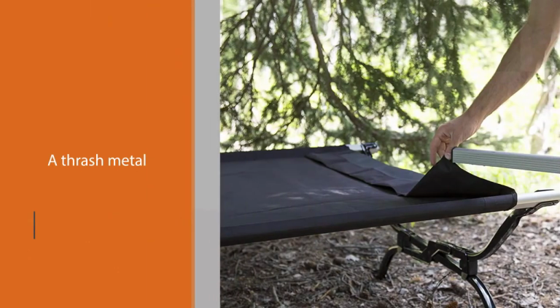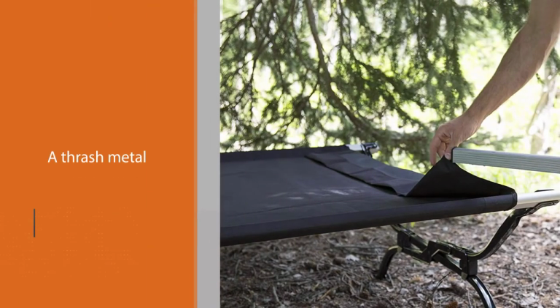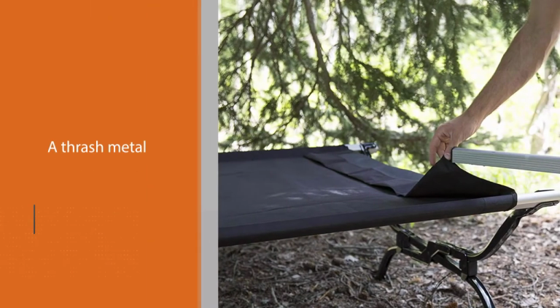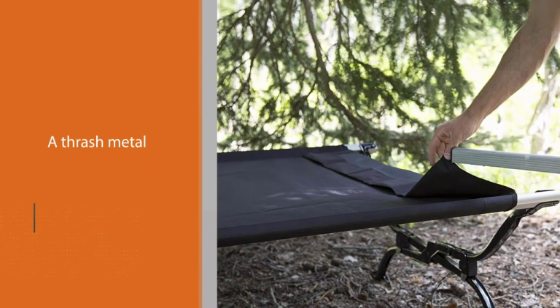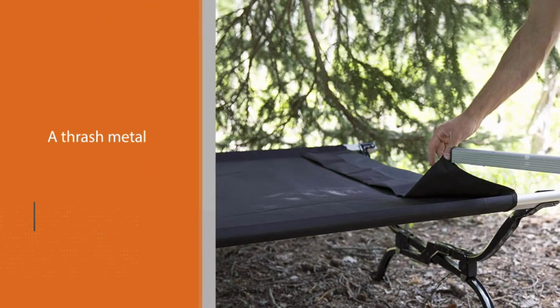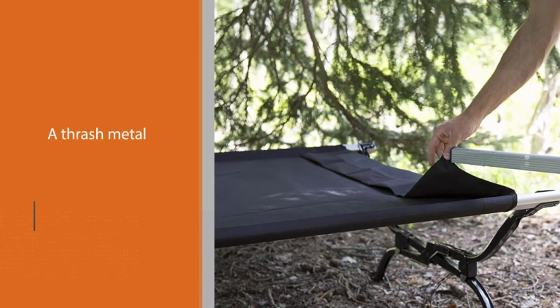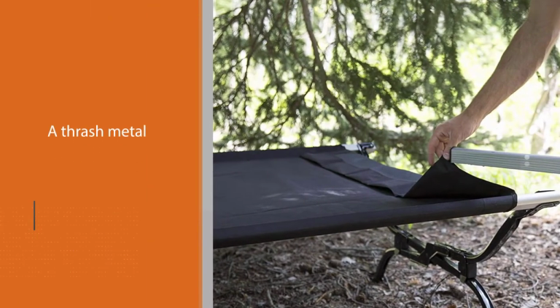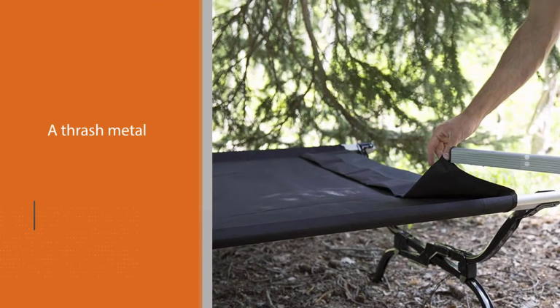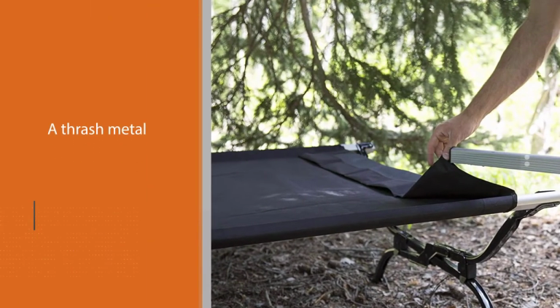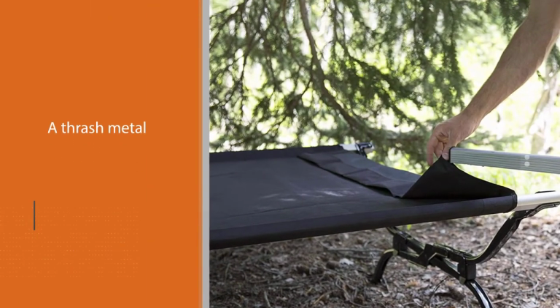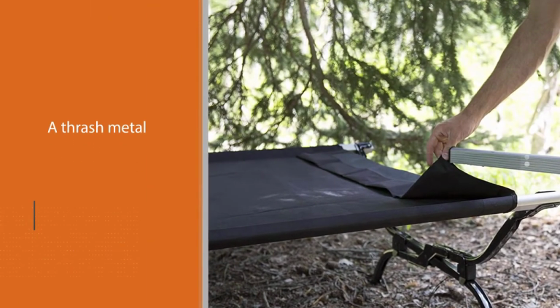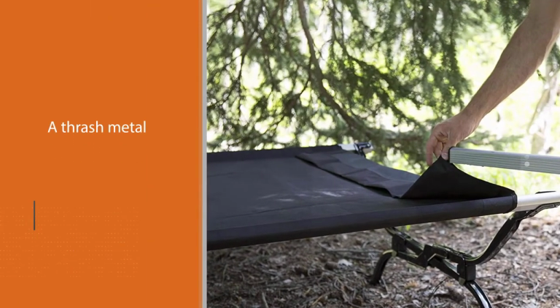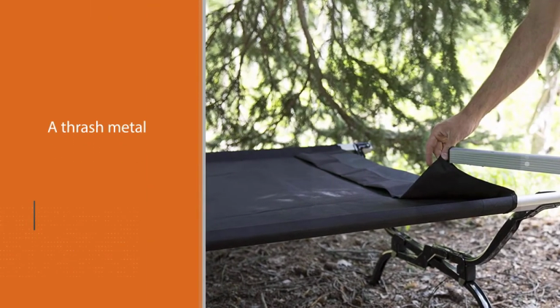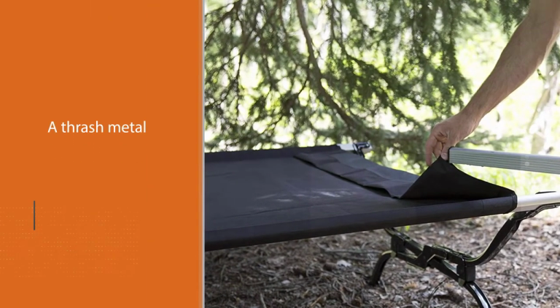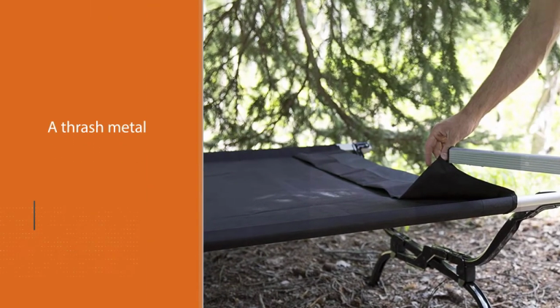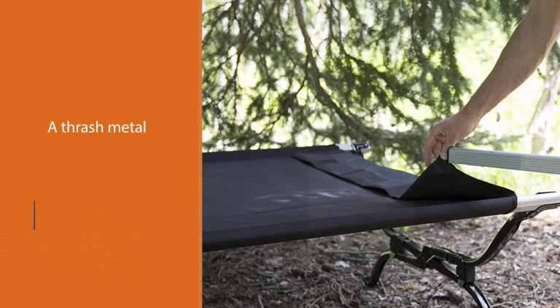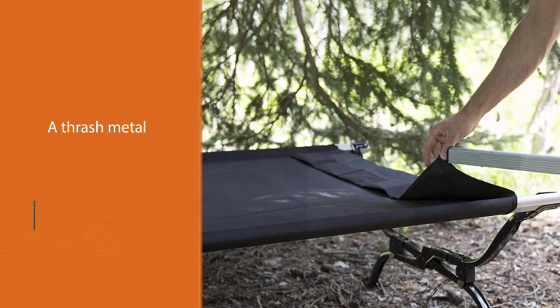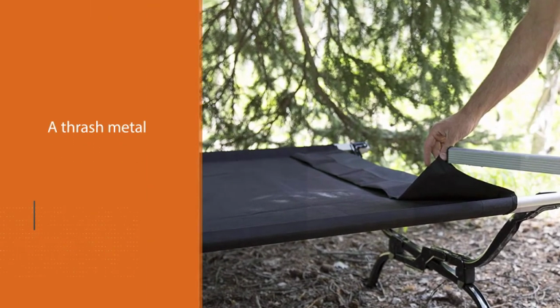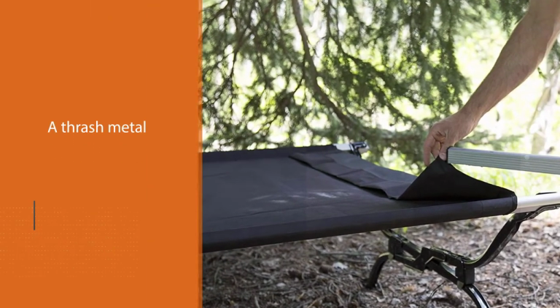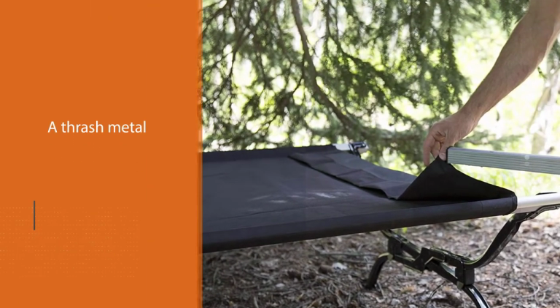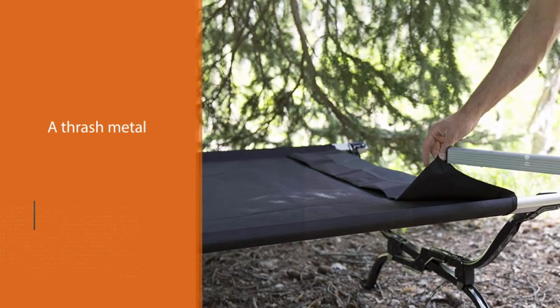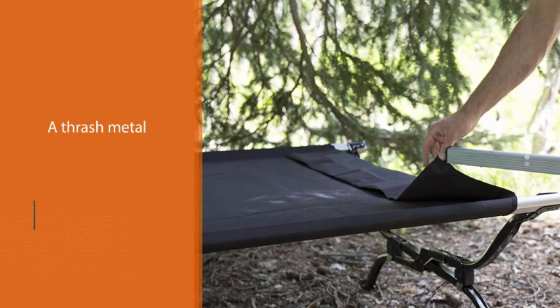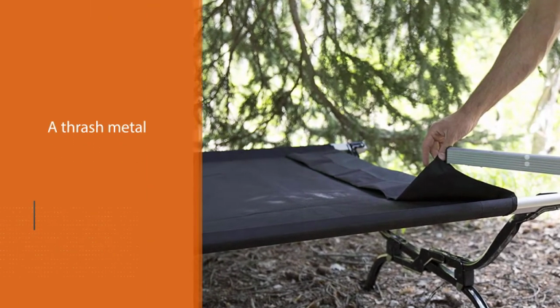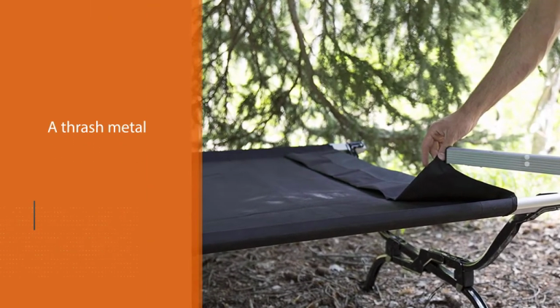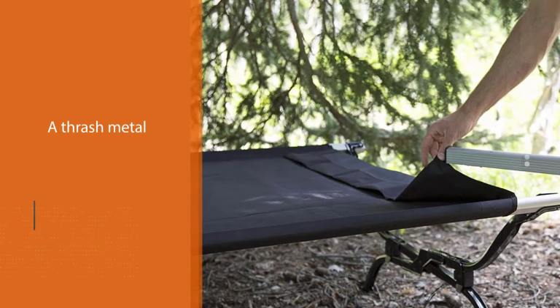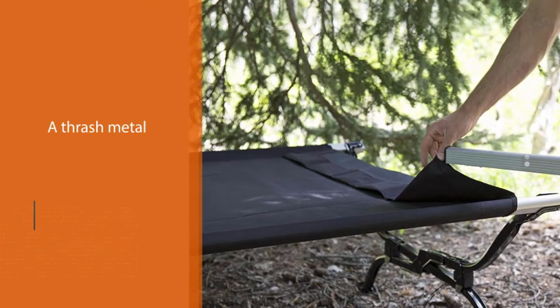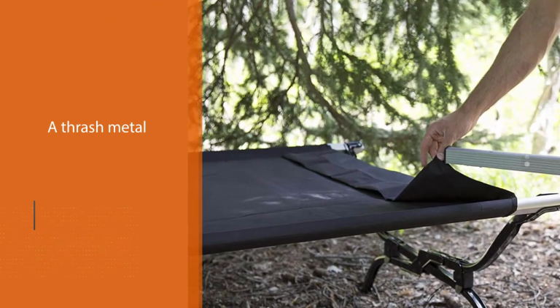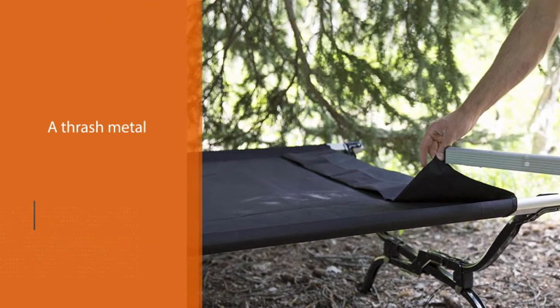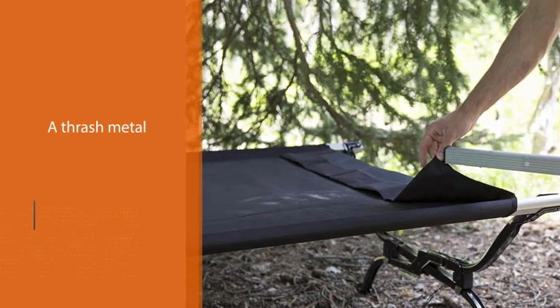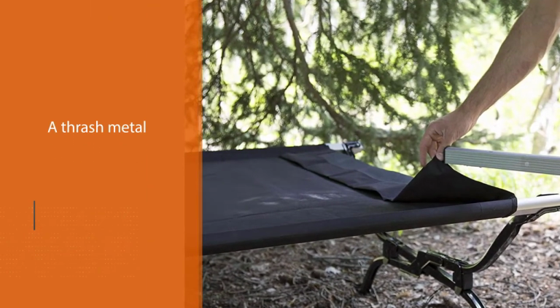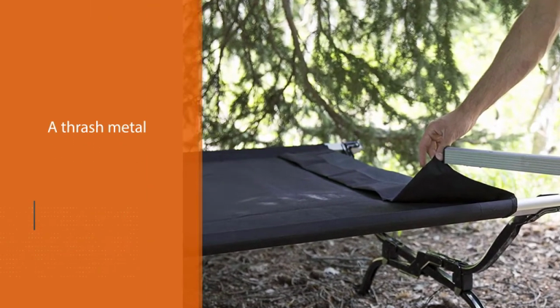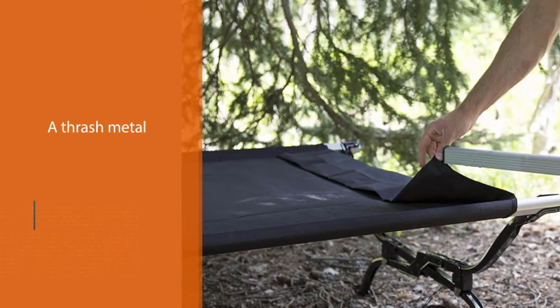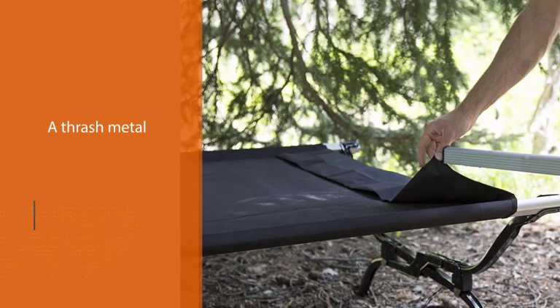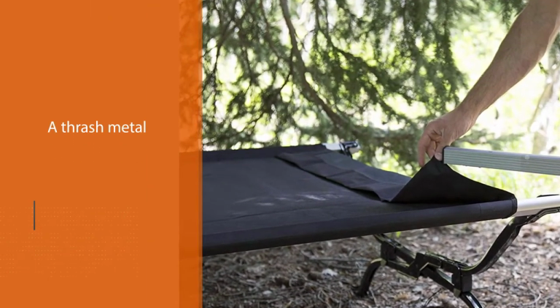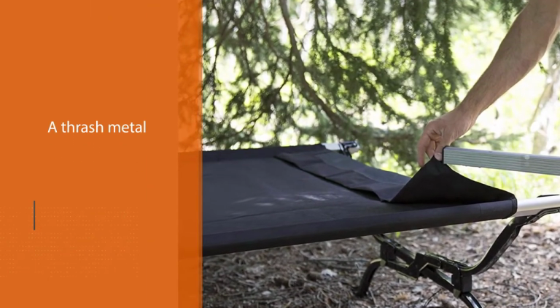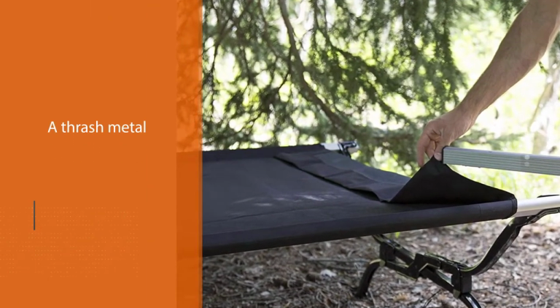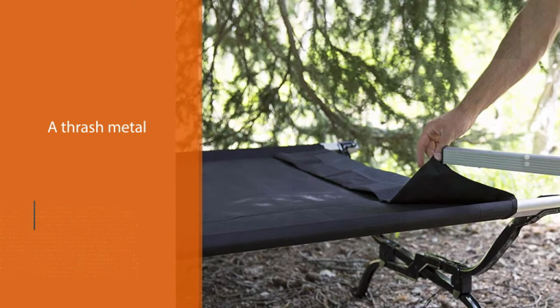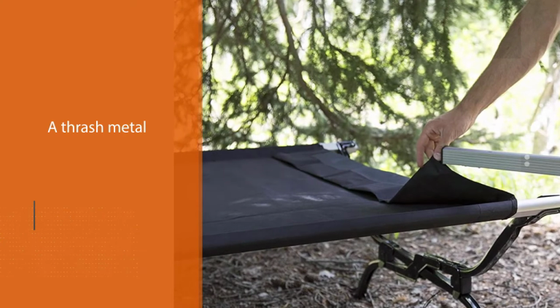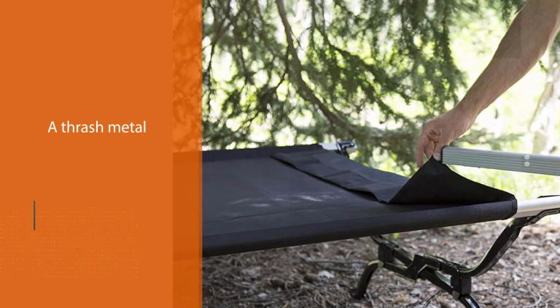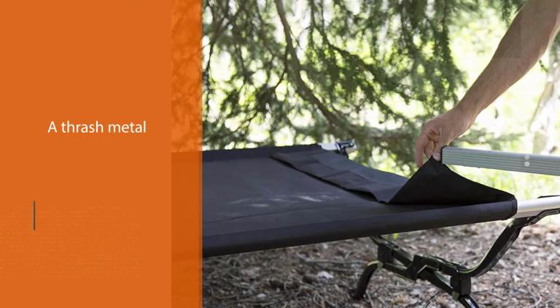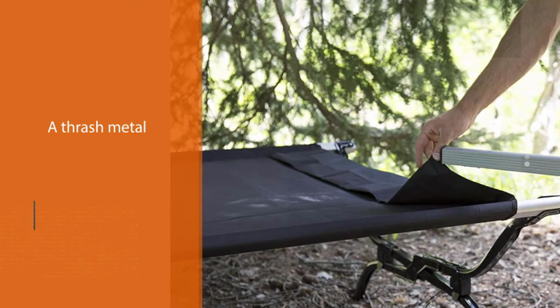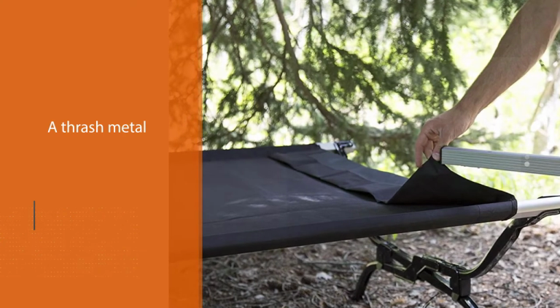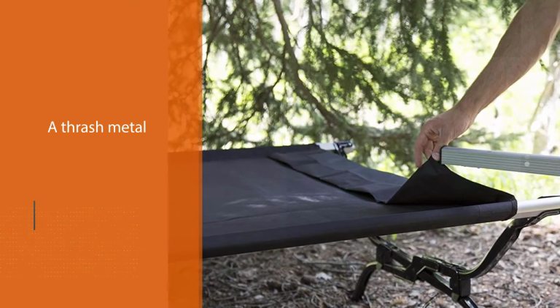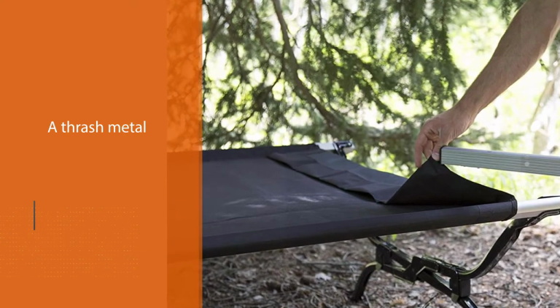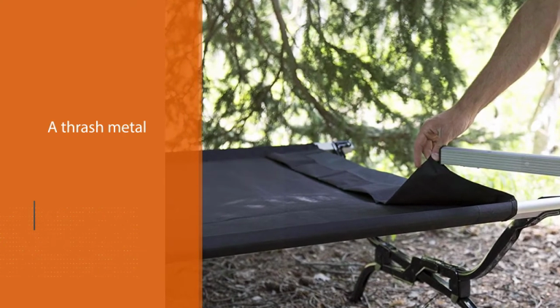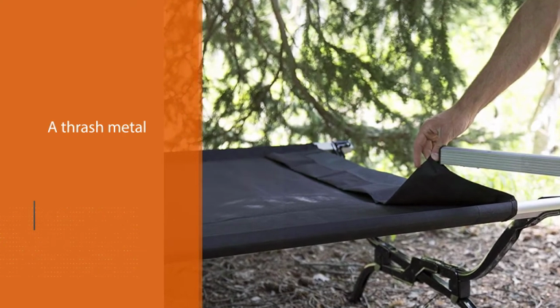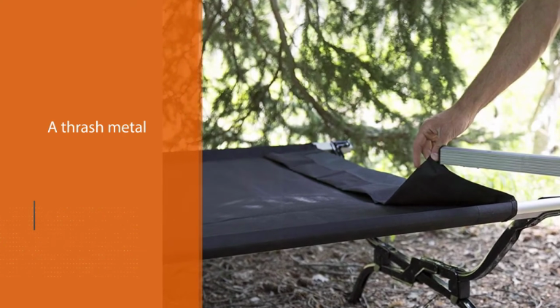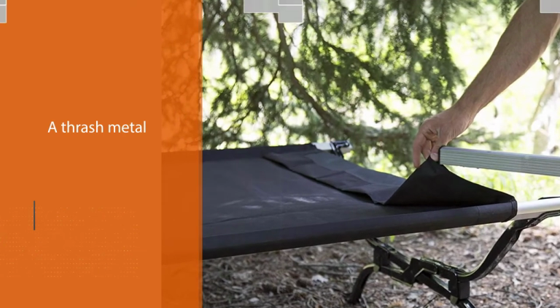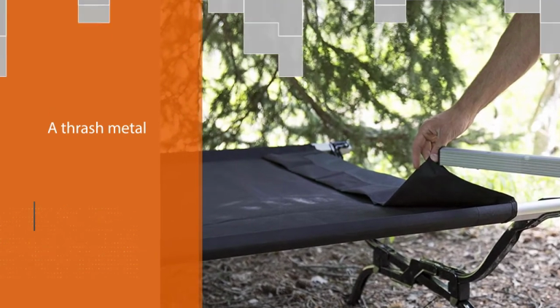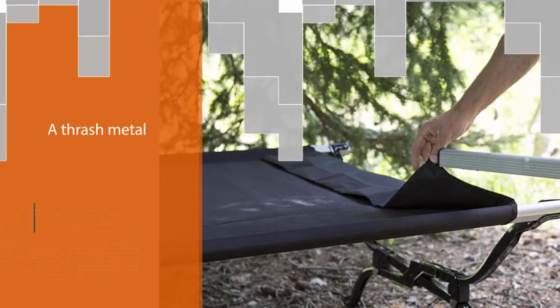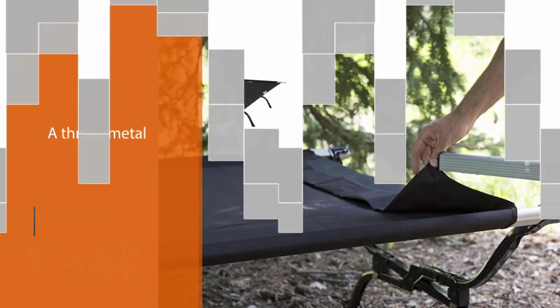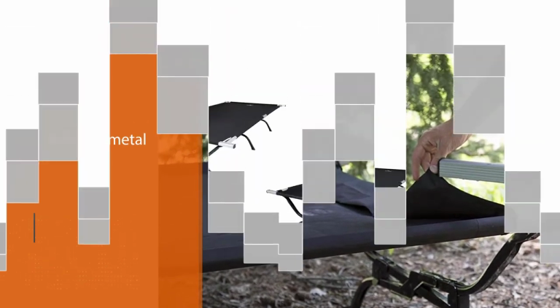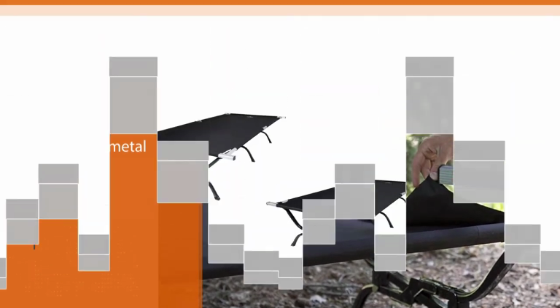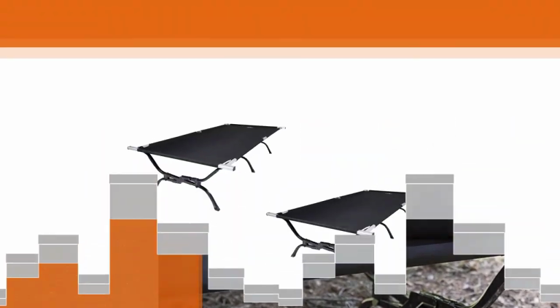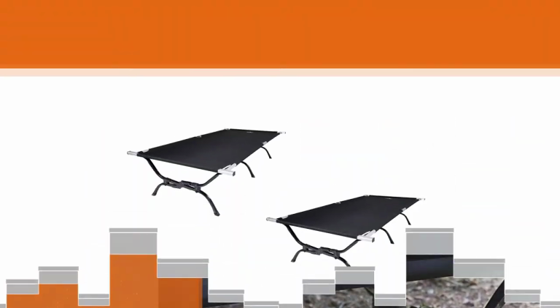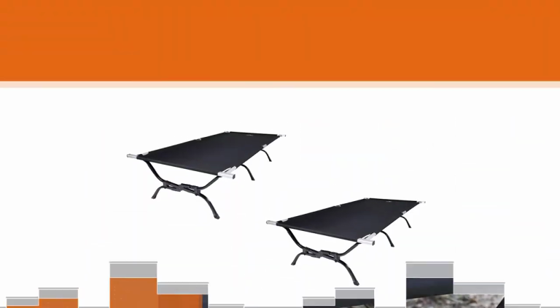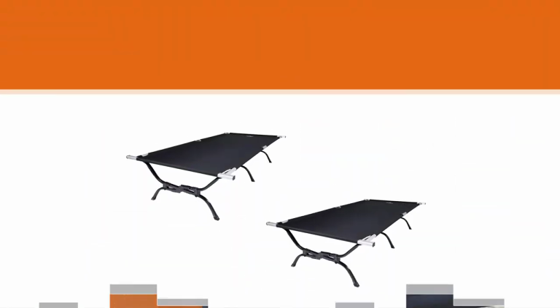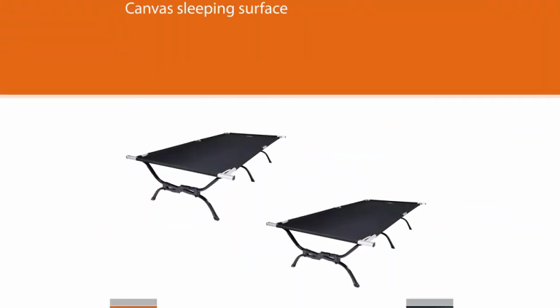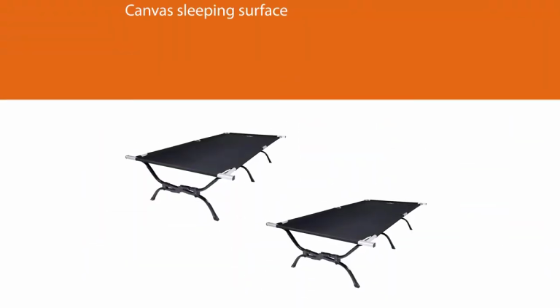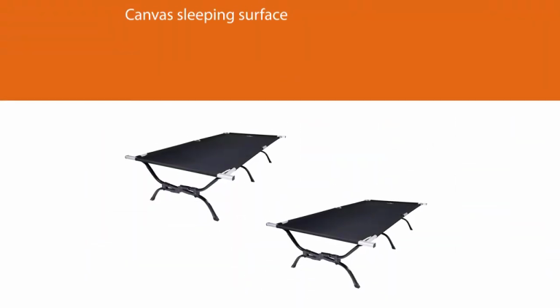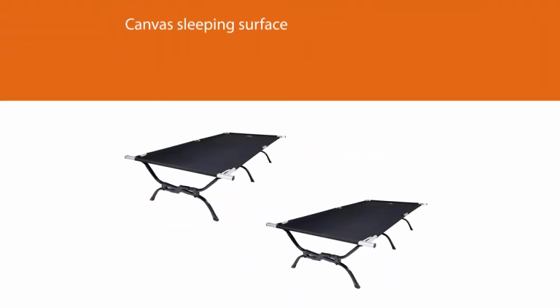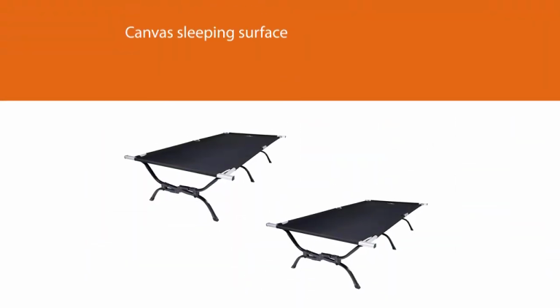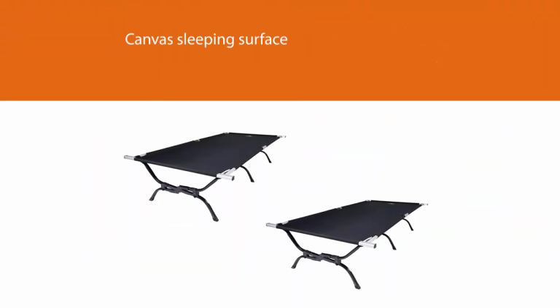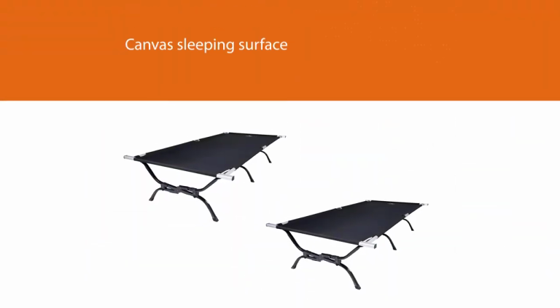This is the best camping cot for side sleepers, or if you have a bad back, because of the extra padding.